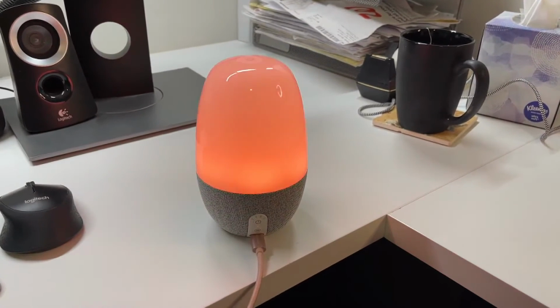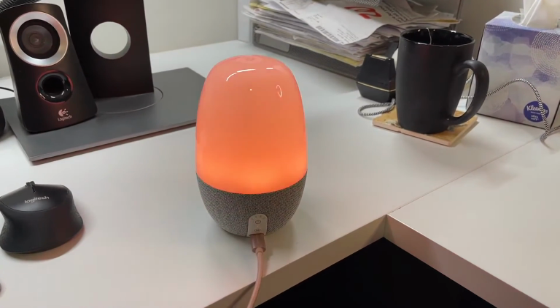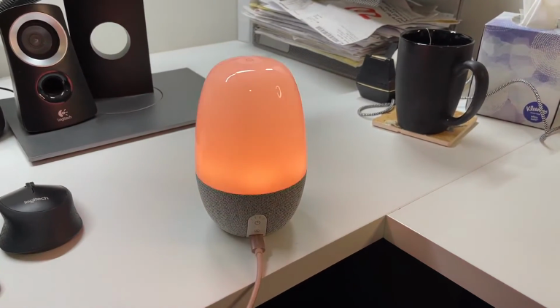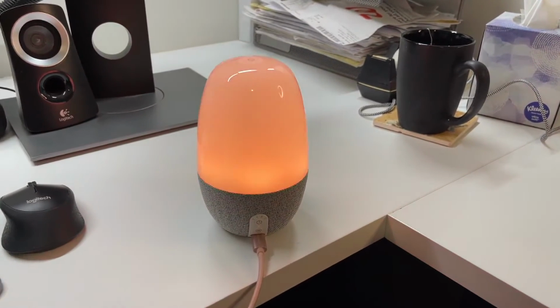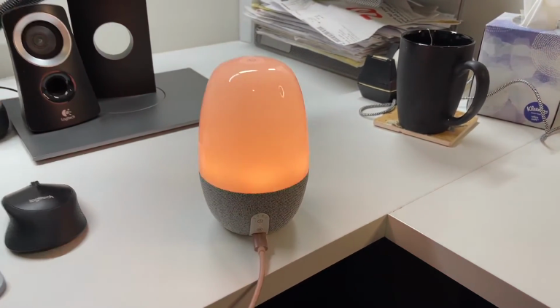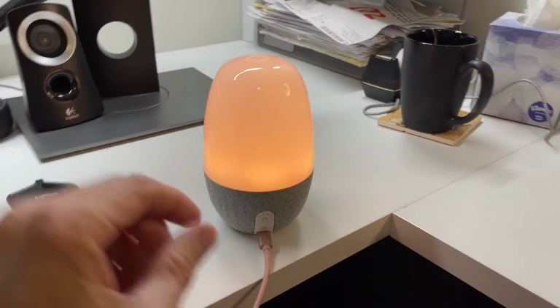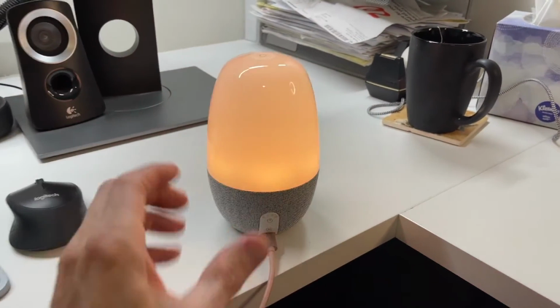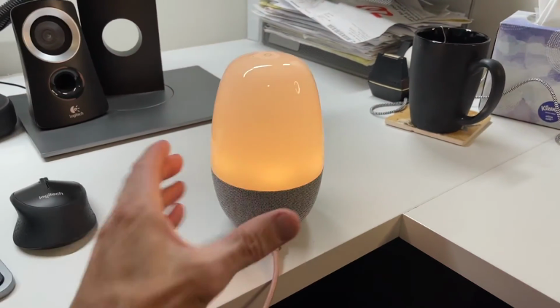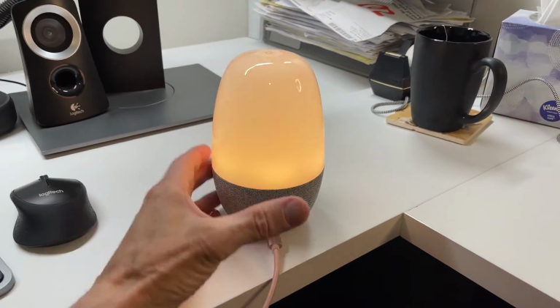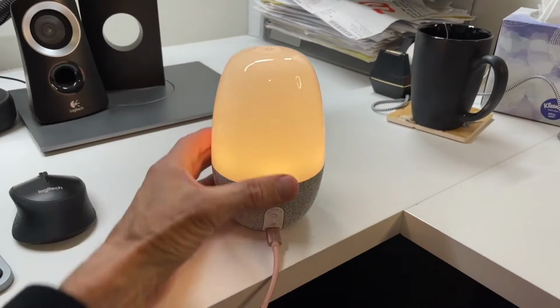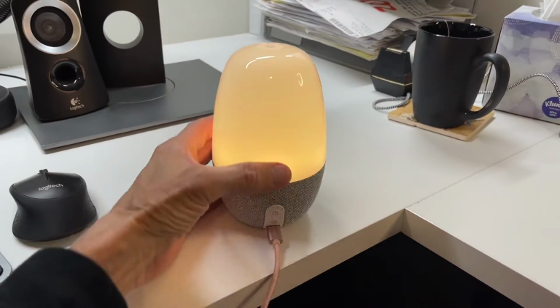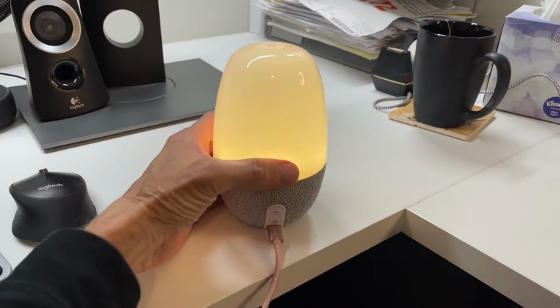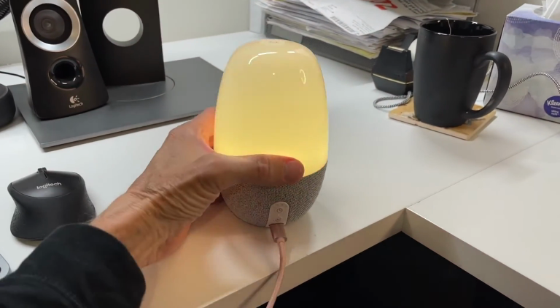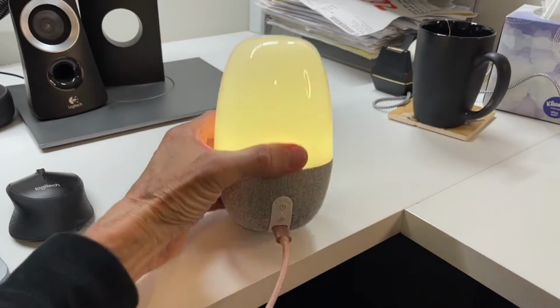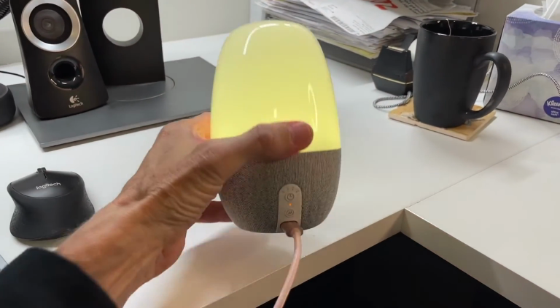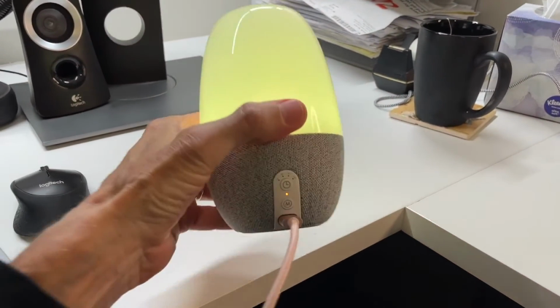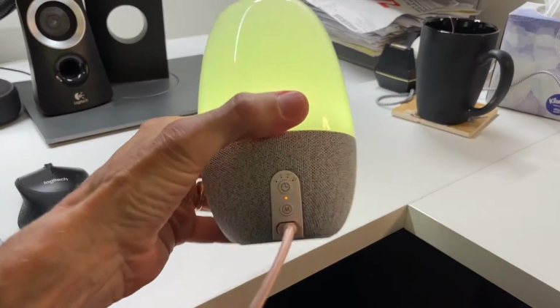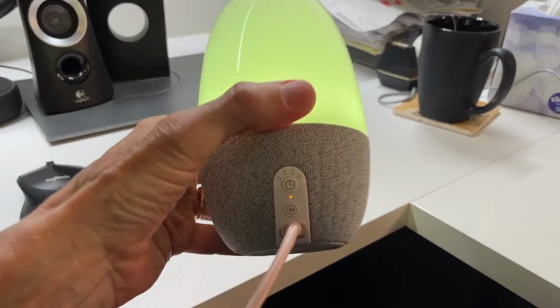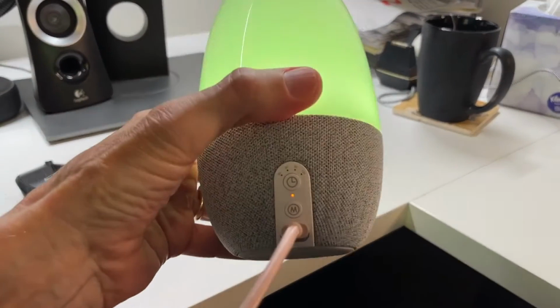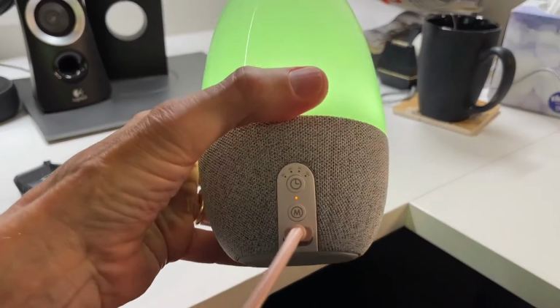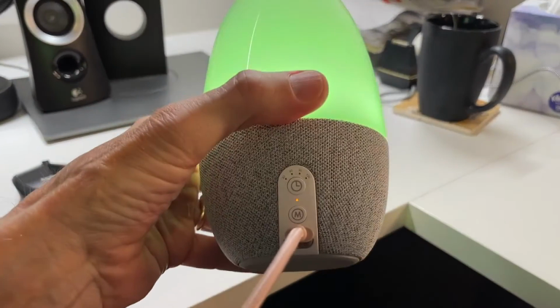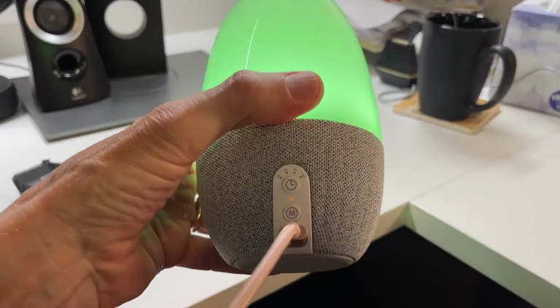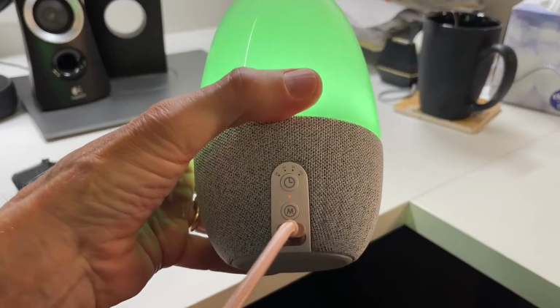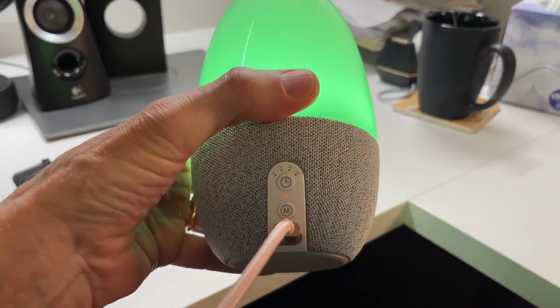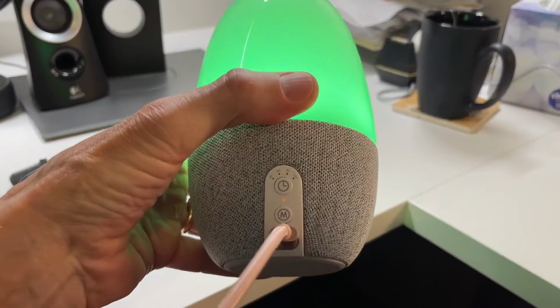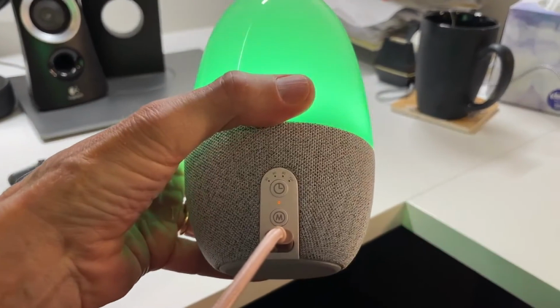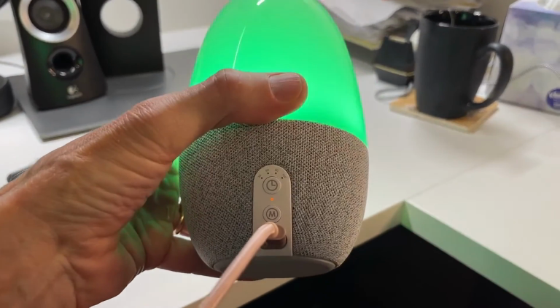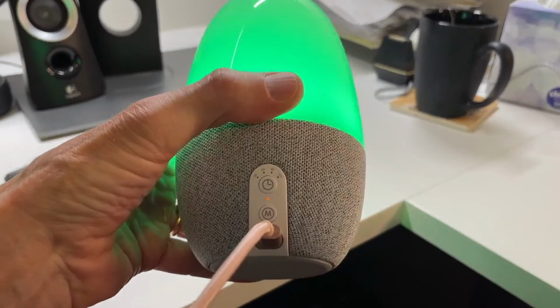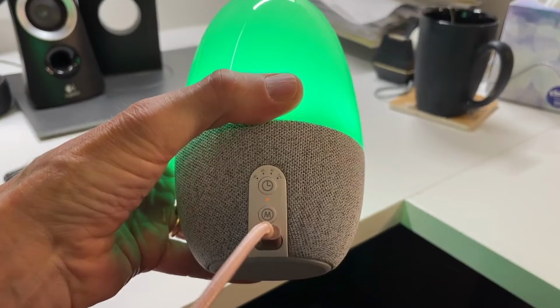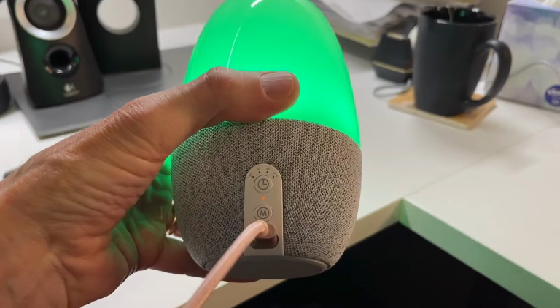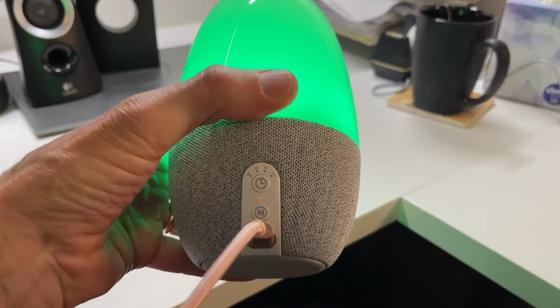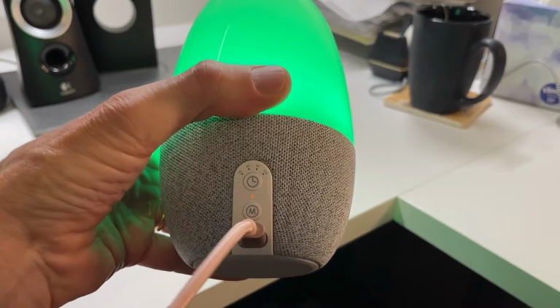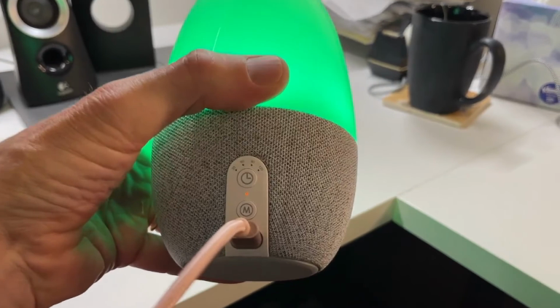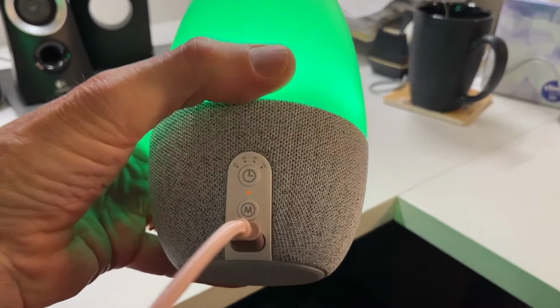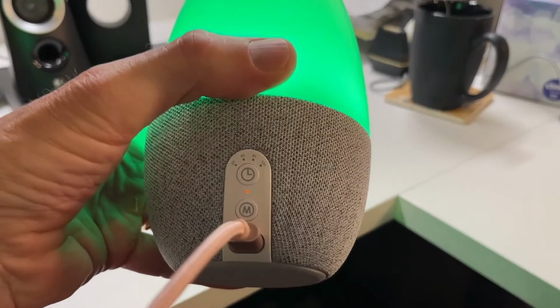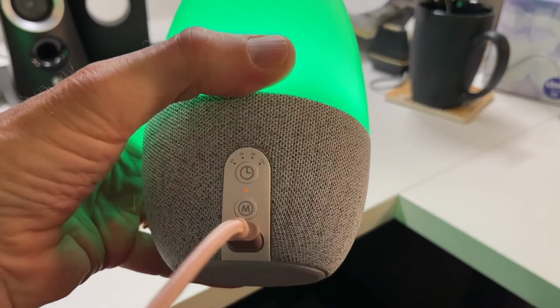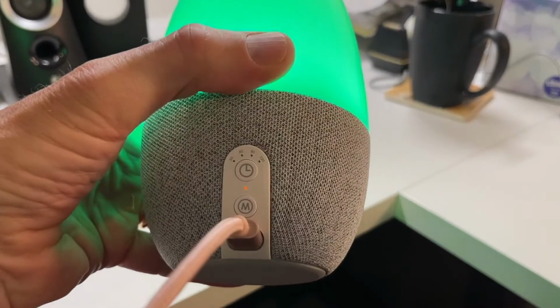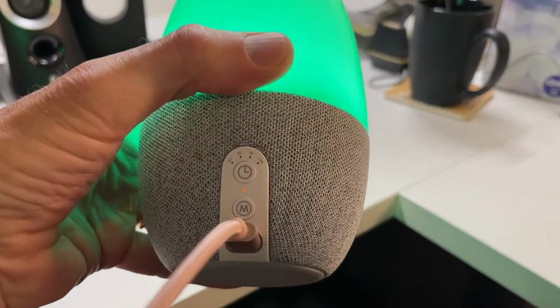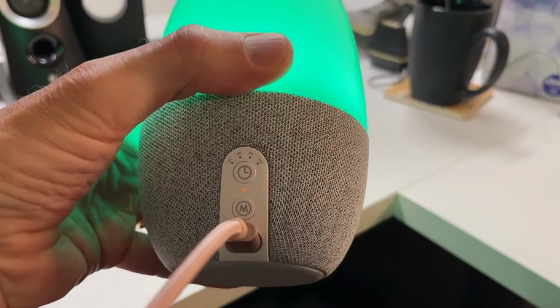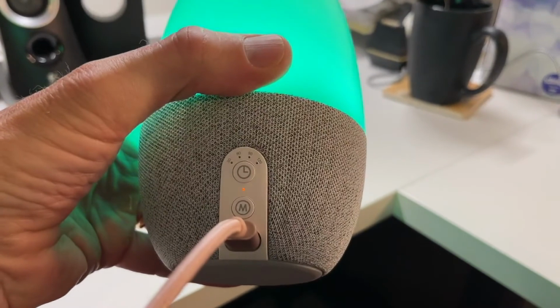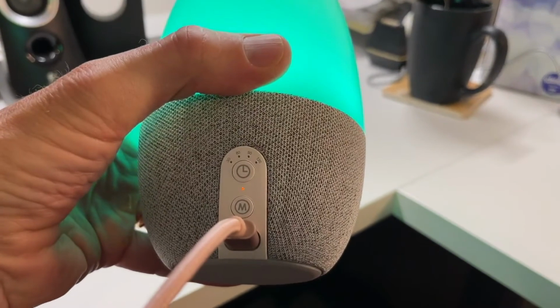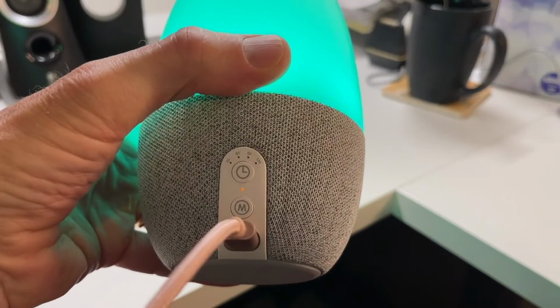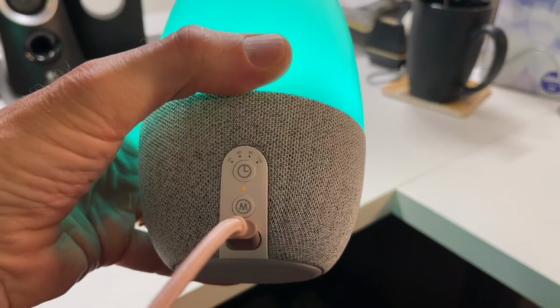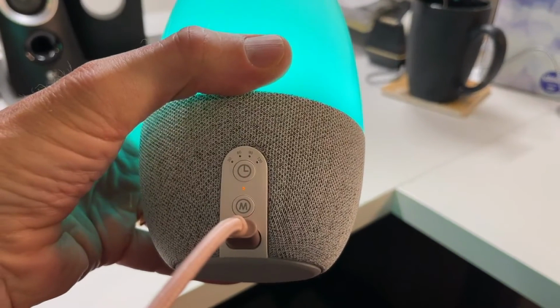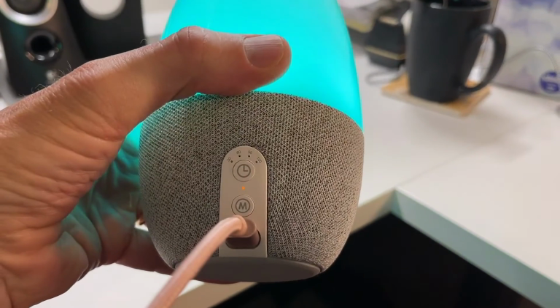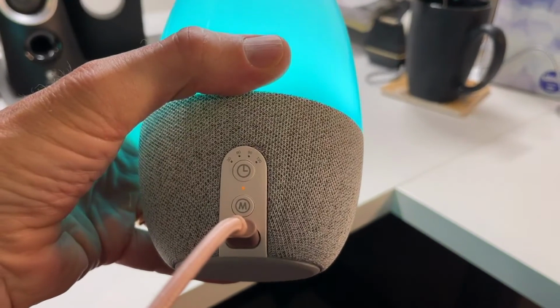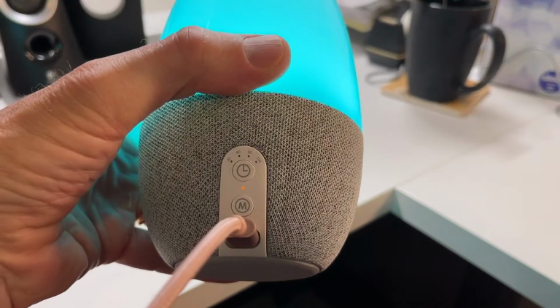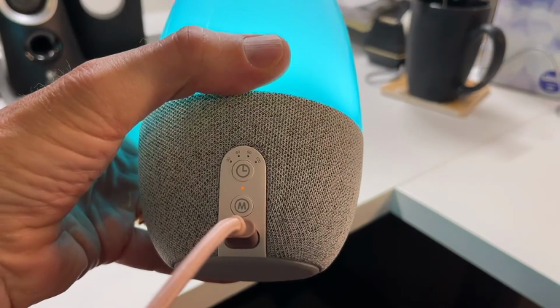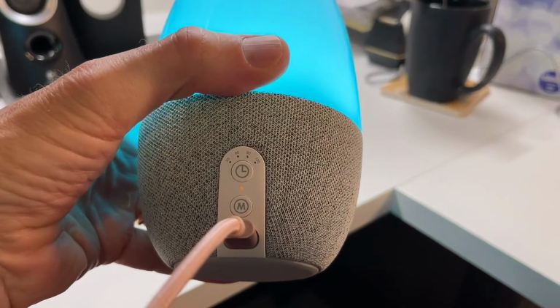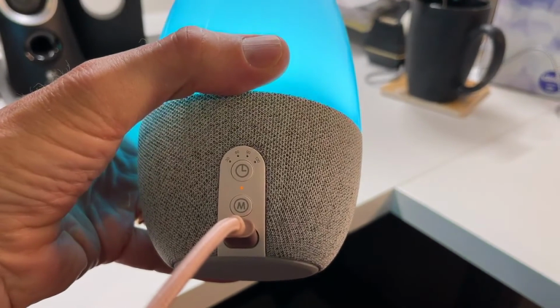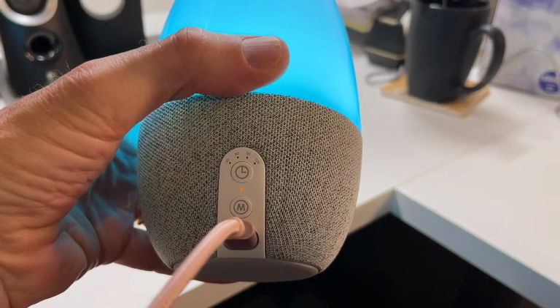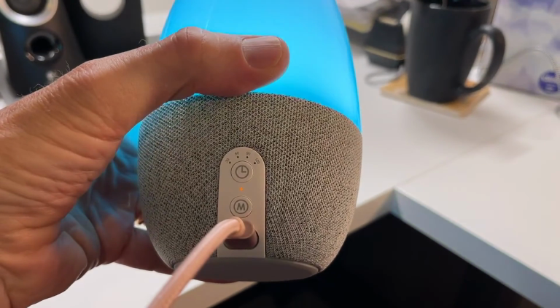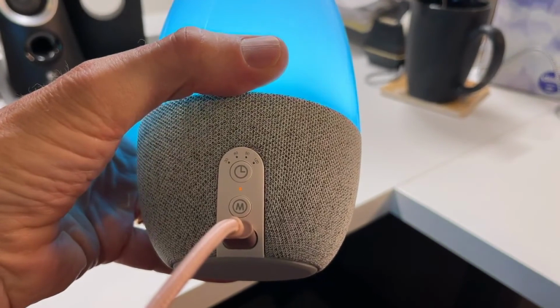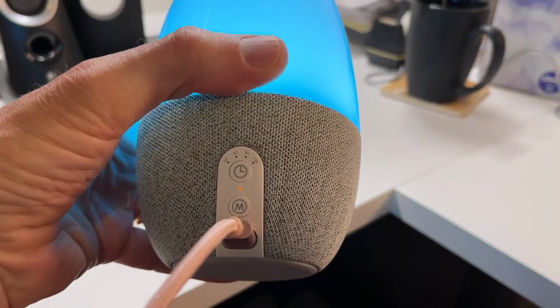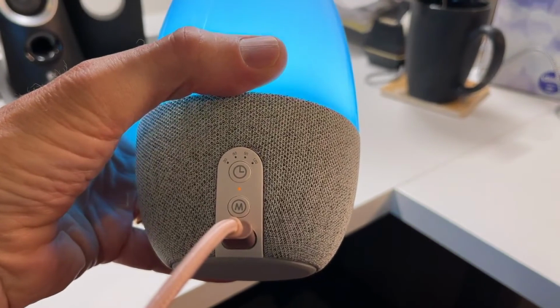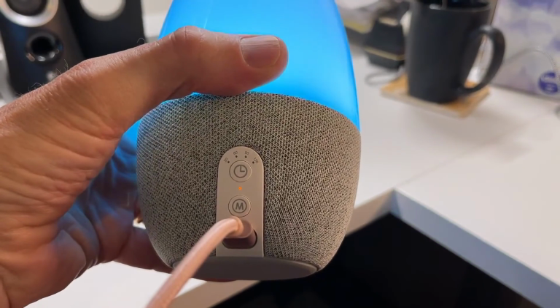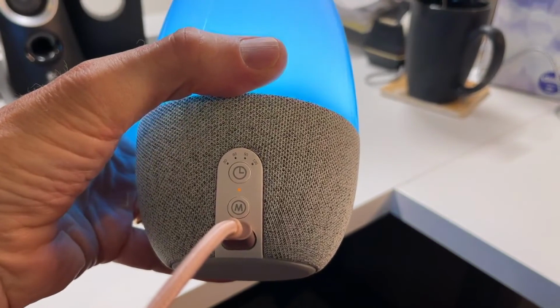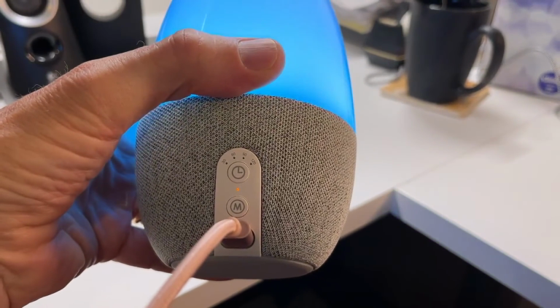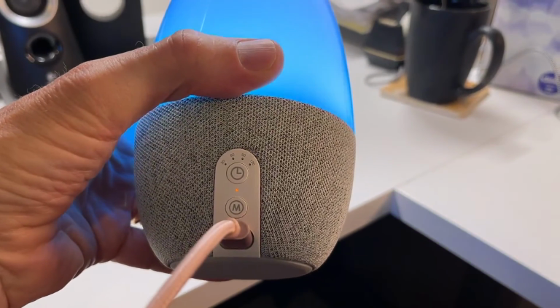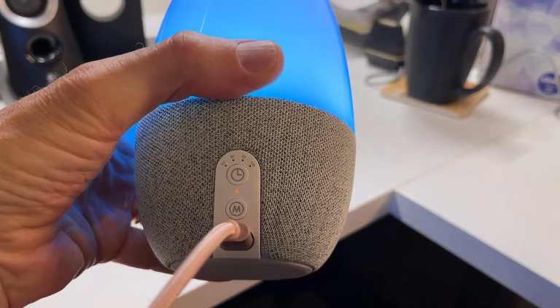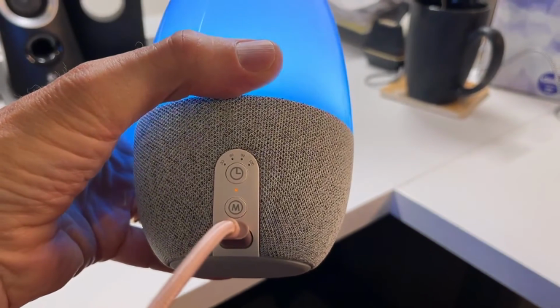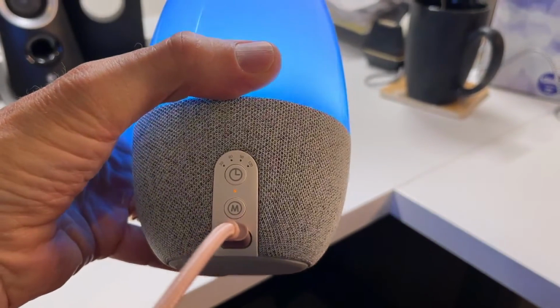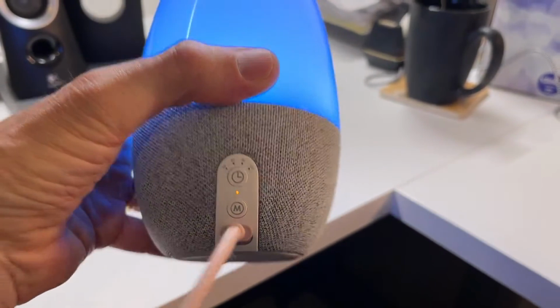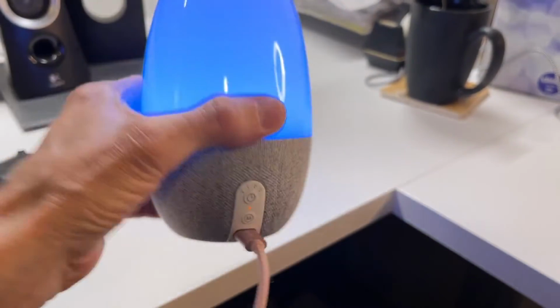The timer function is in the back. You can see there's a timer for 30, 60, 90, or 120 minutes.